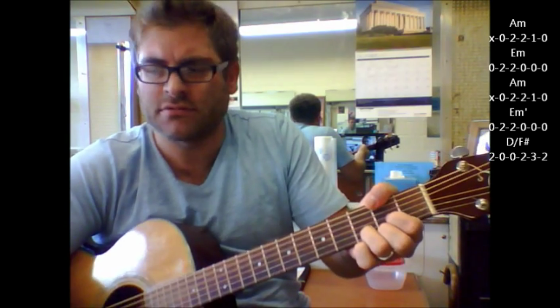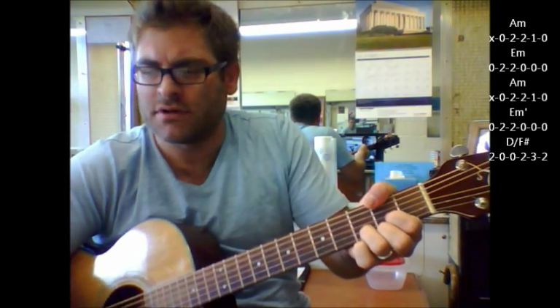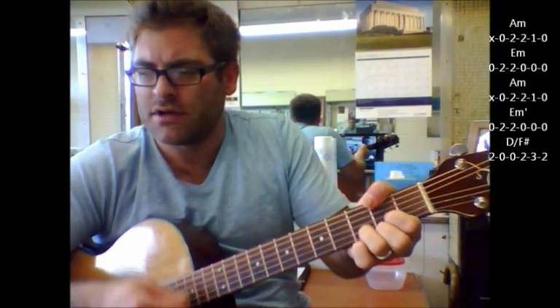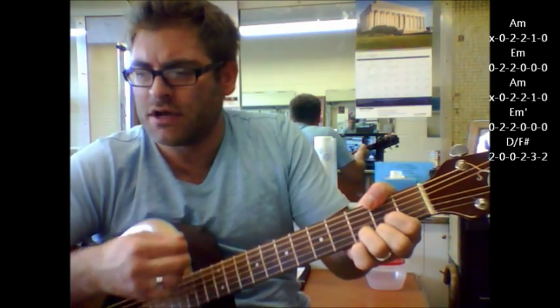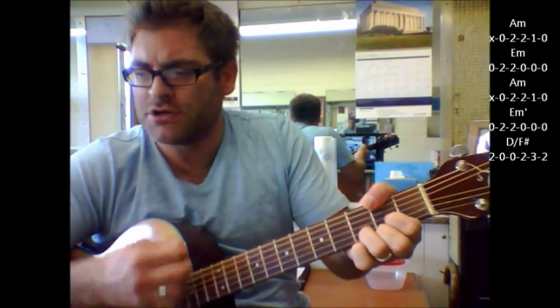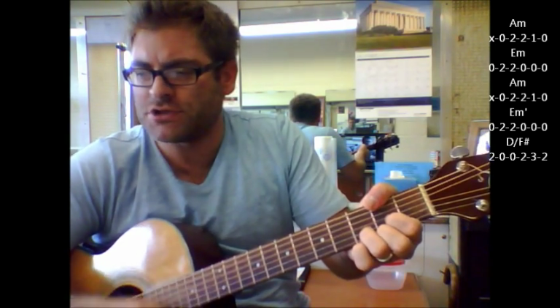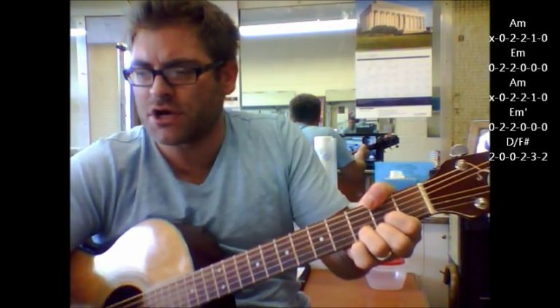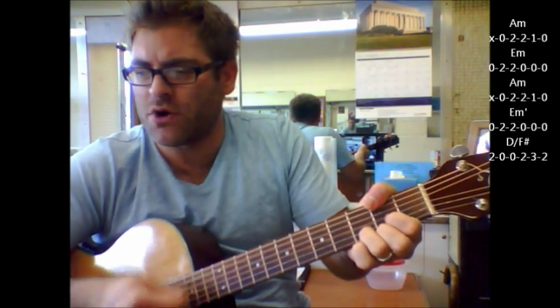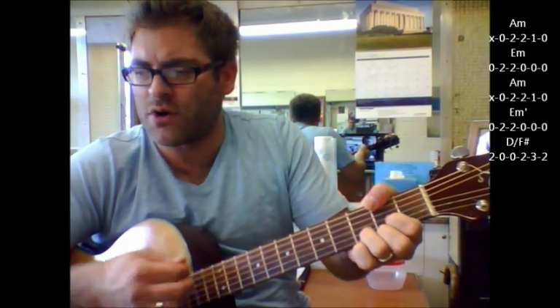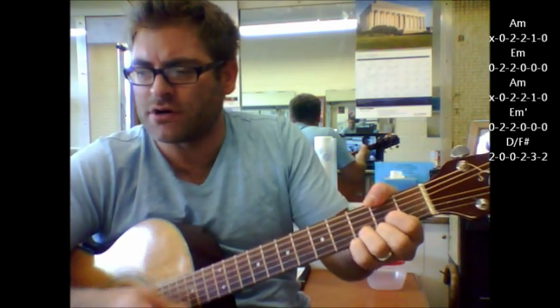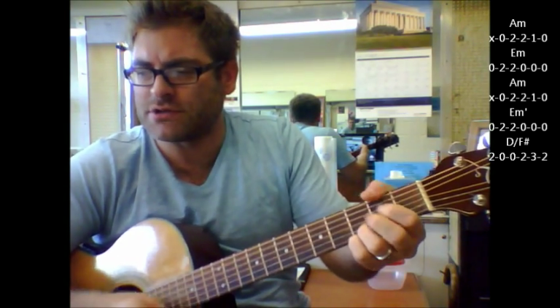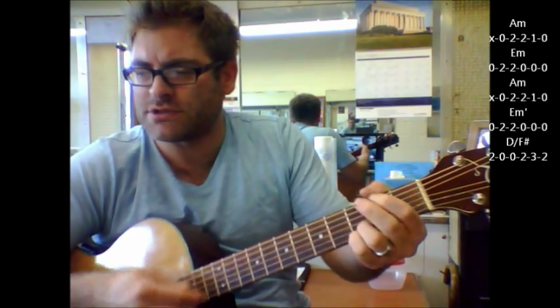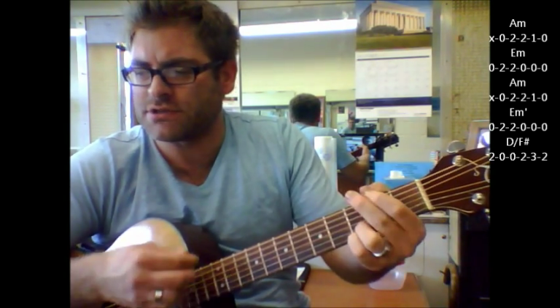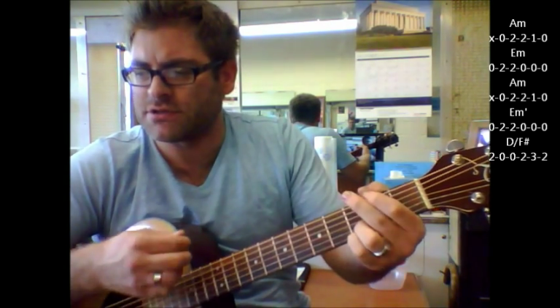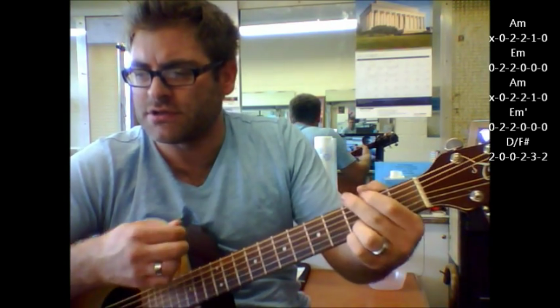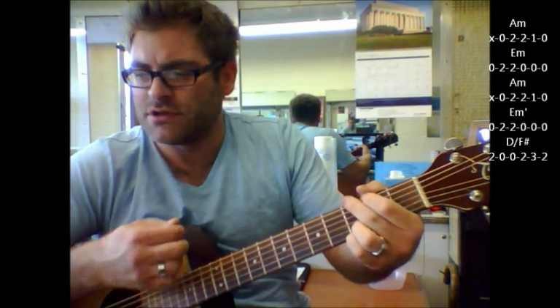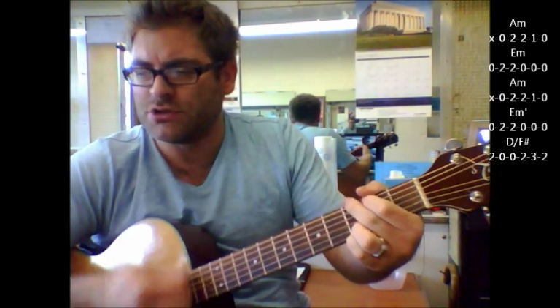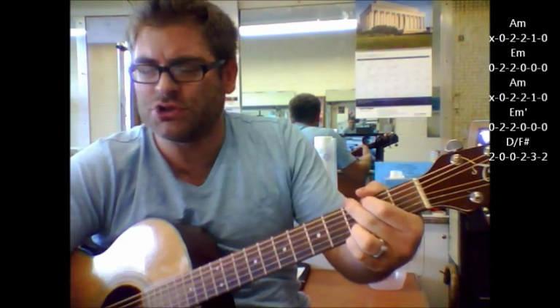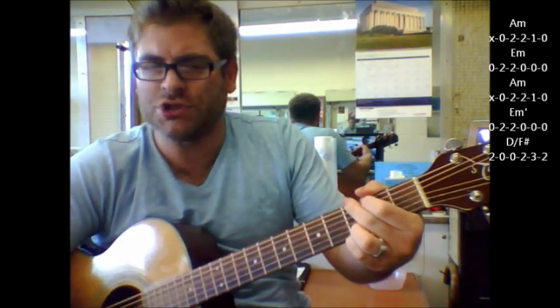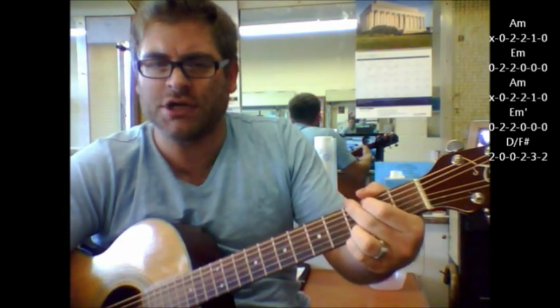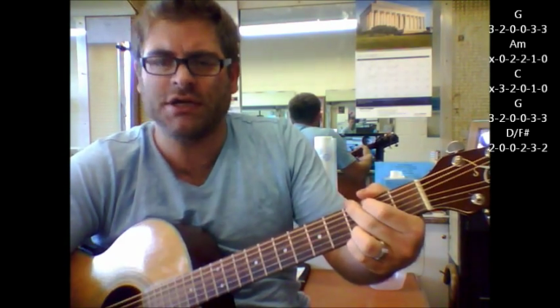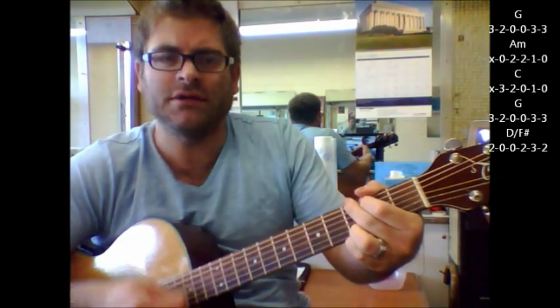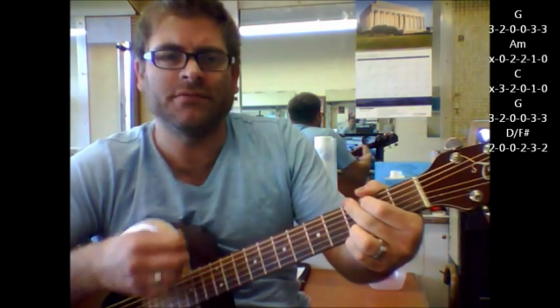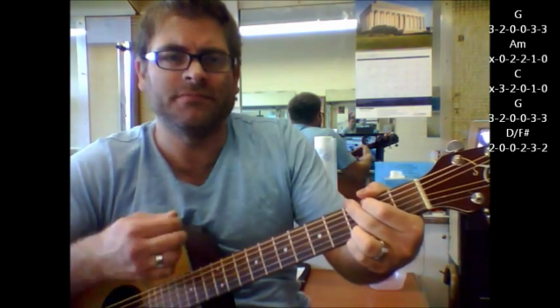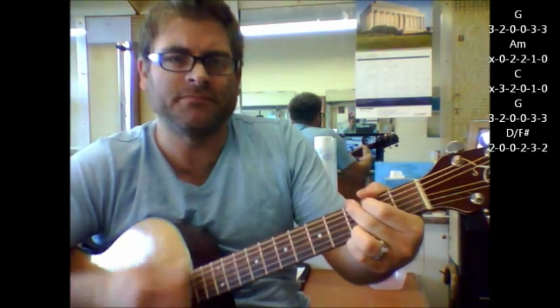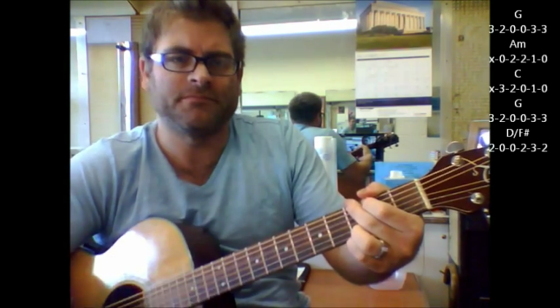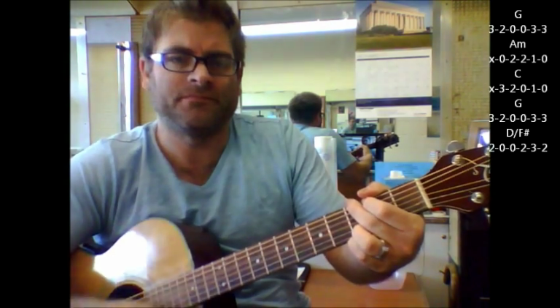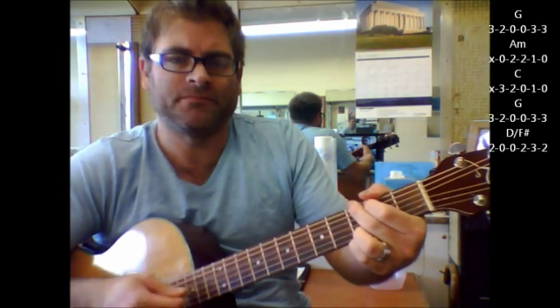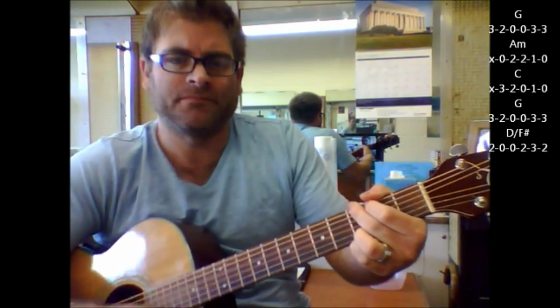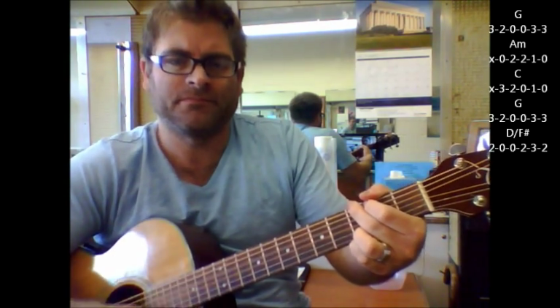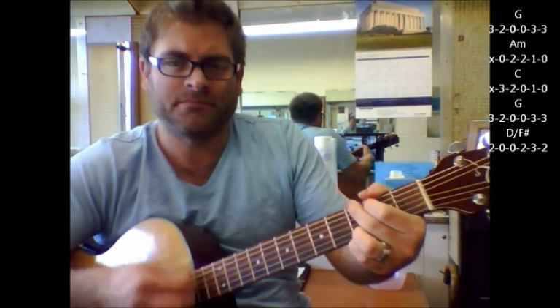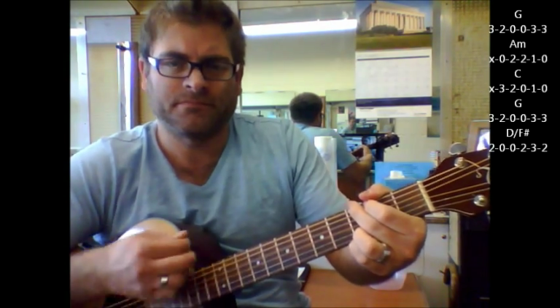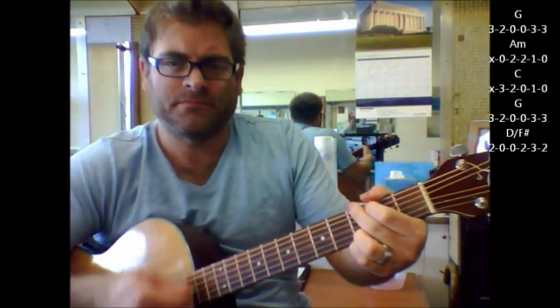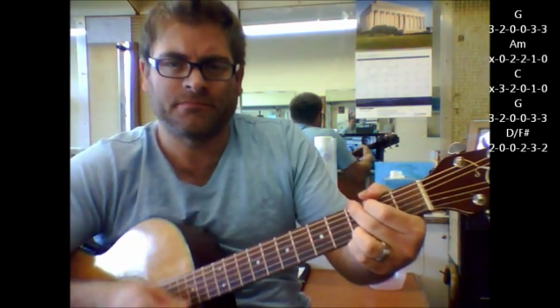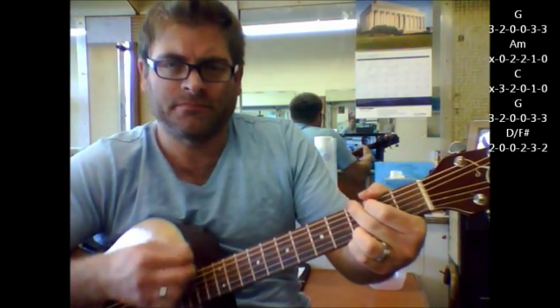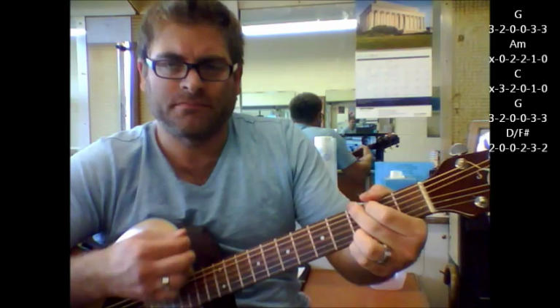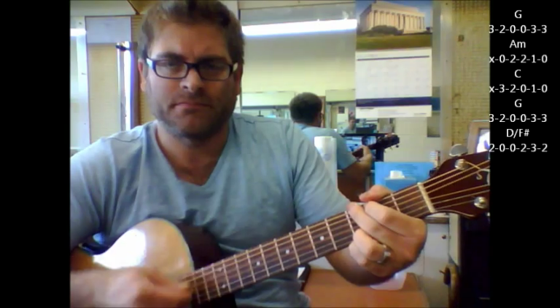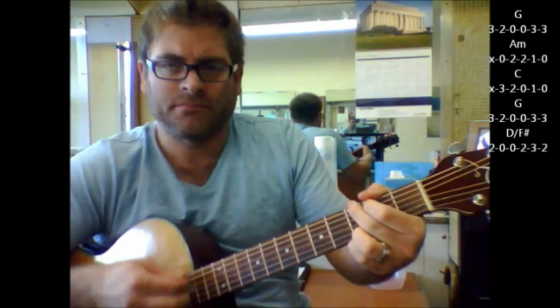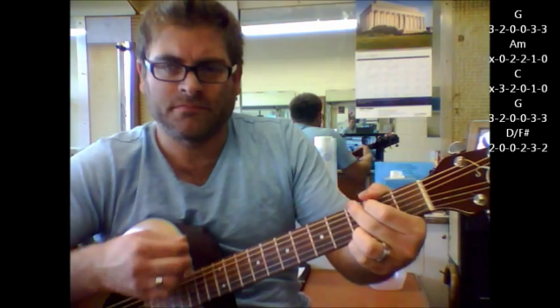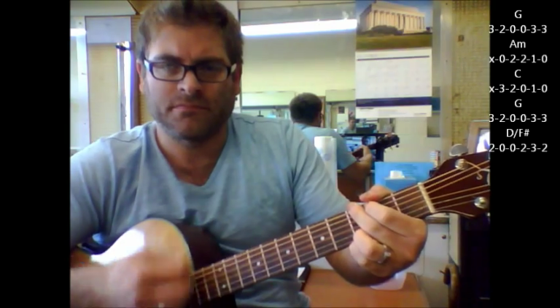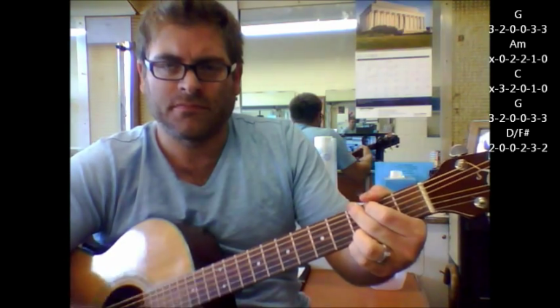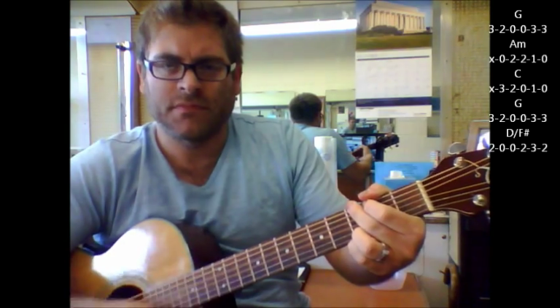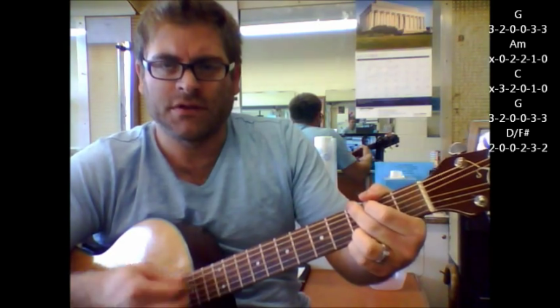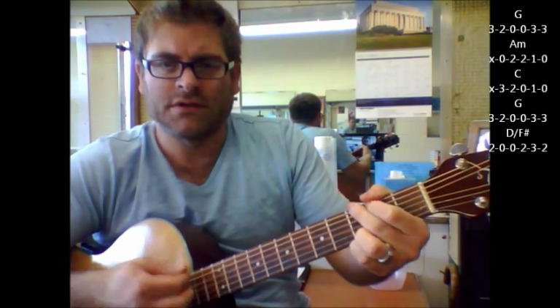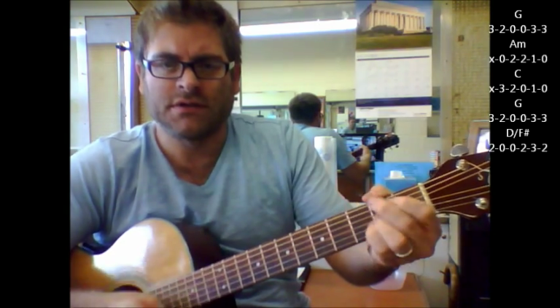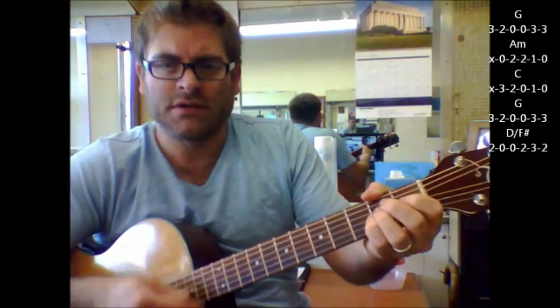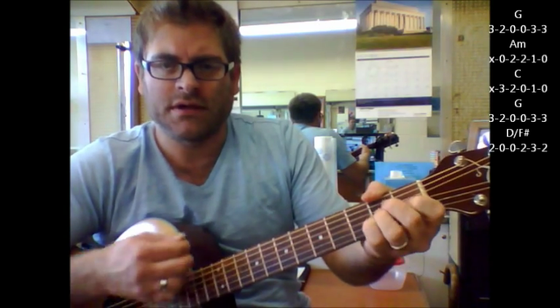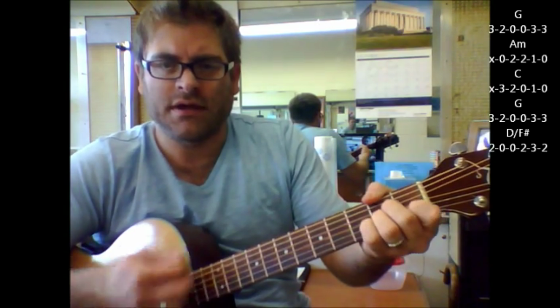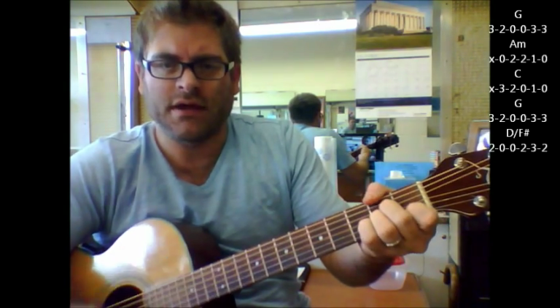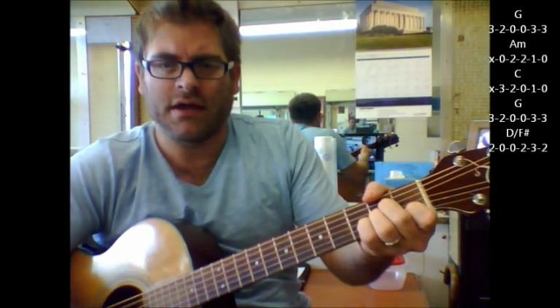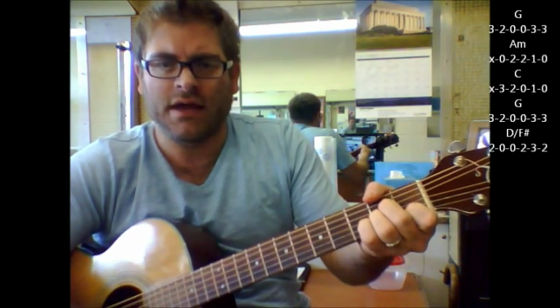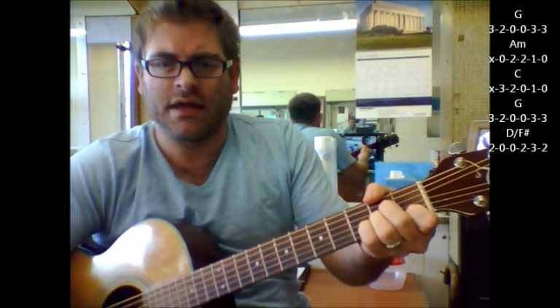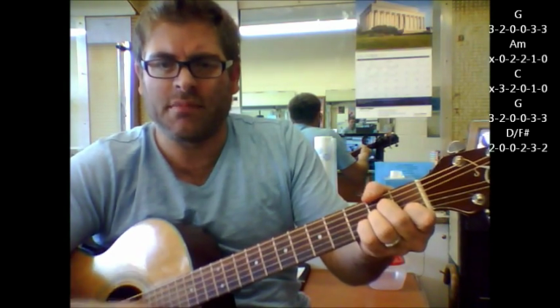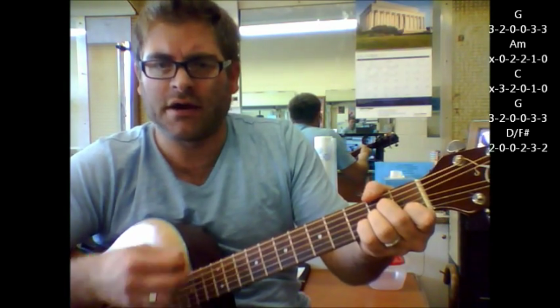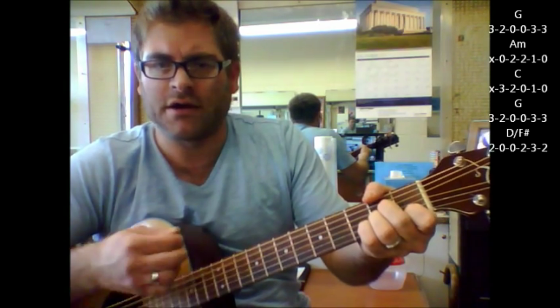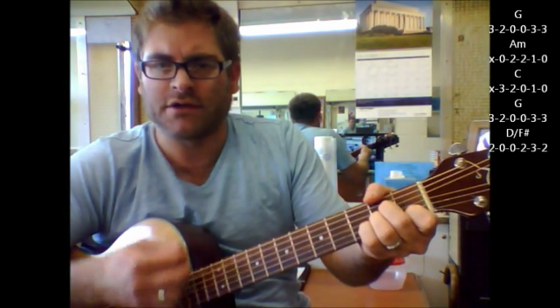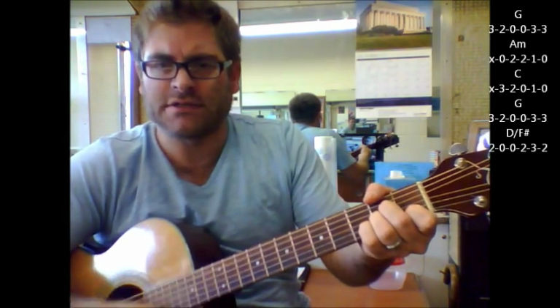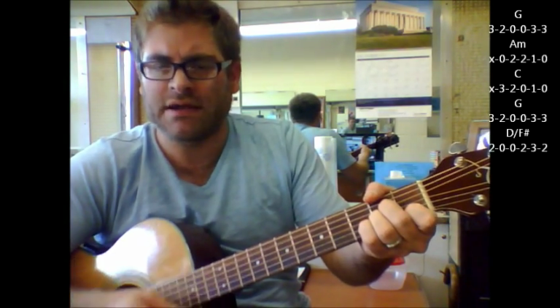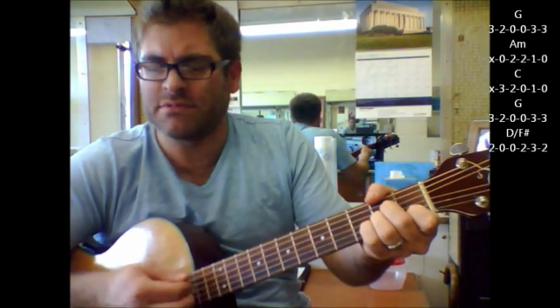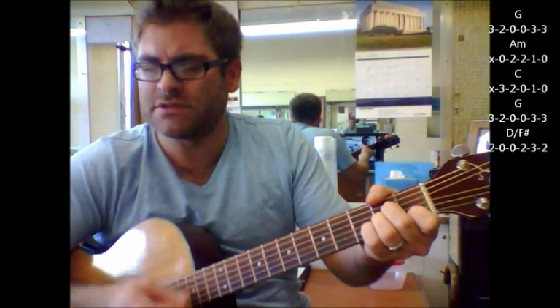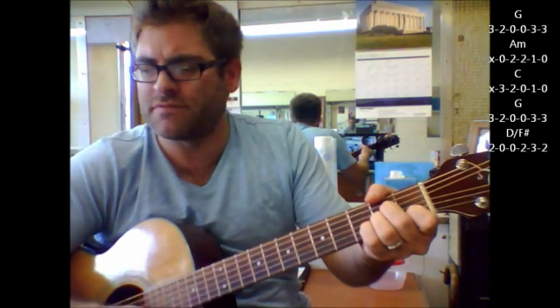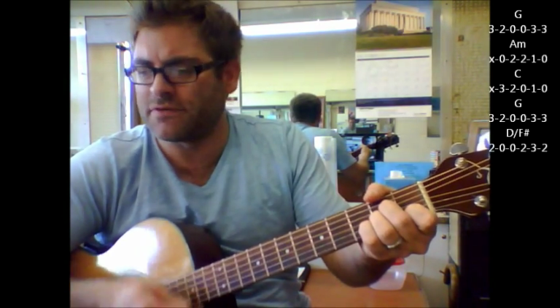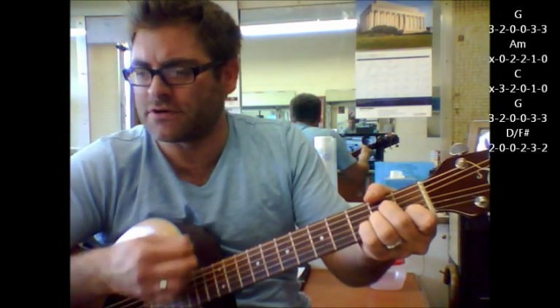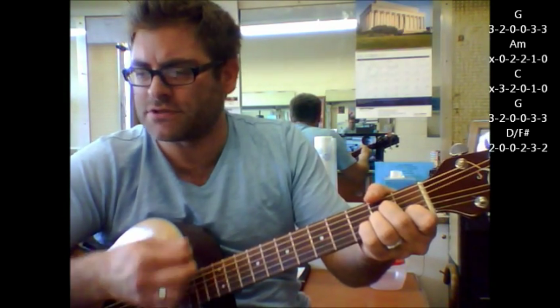Here's your chorus: G, A minor — same as the verse.